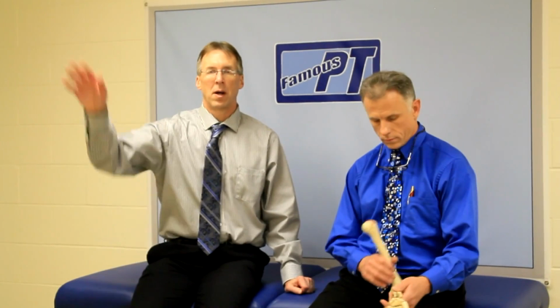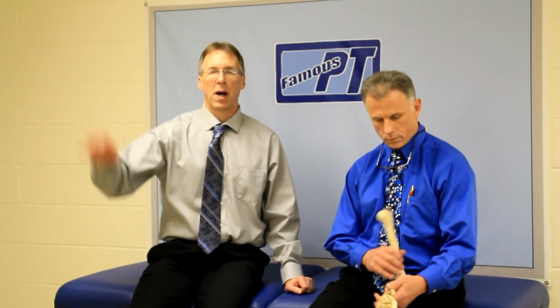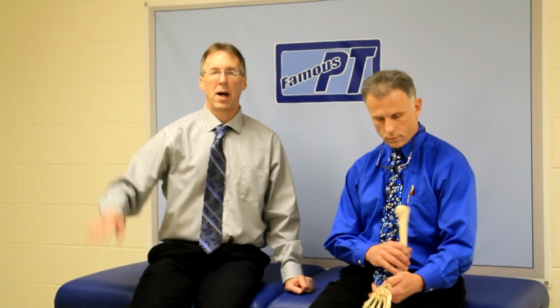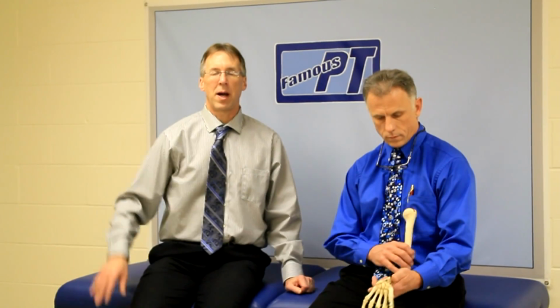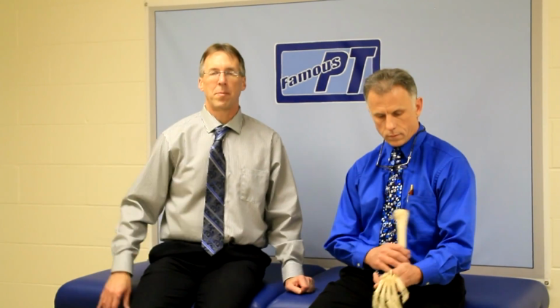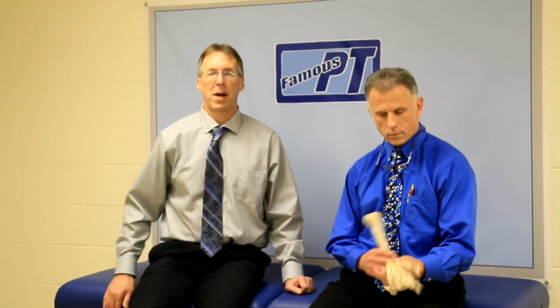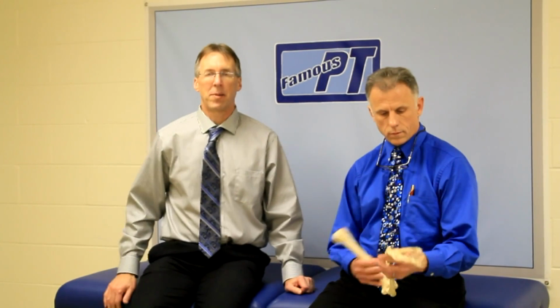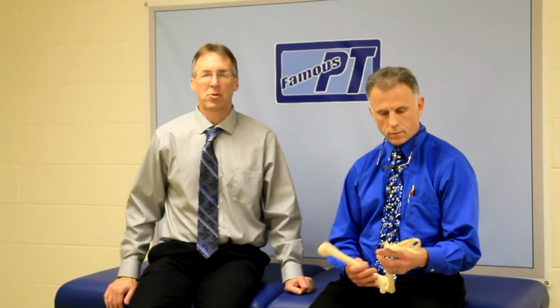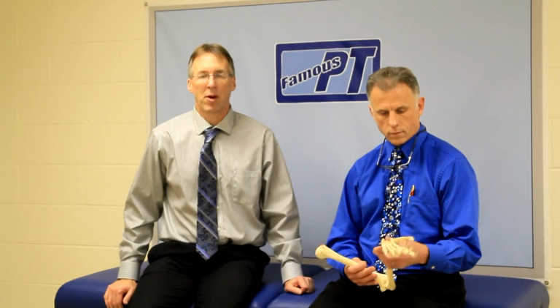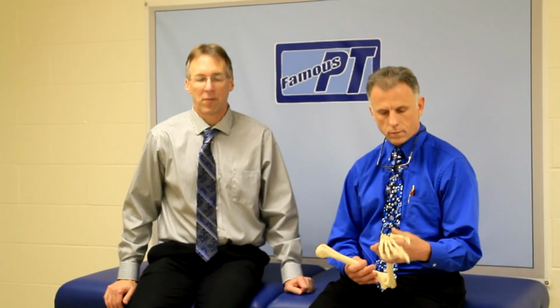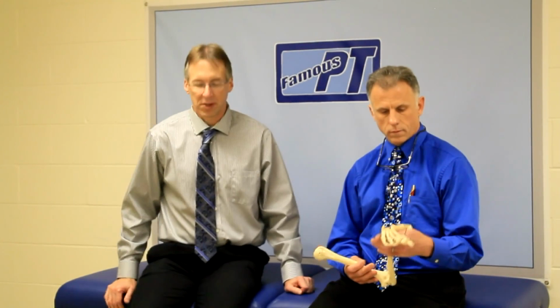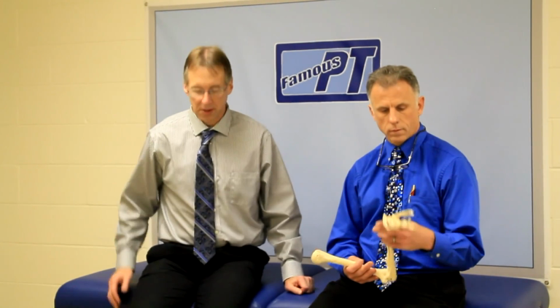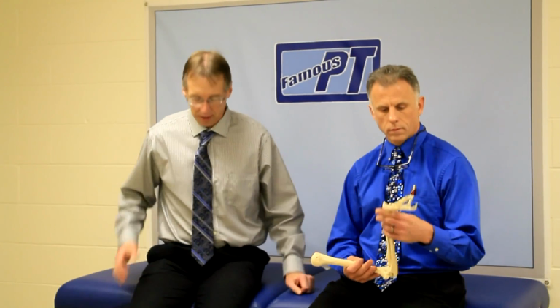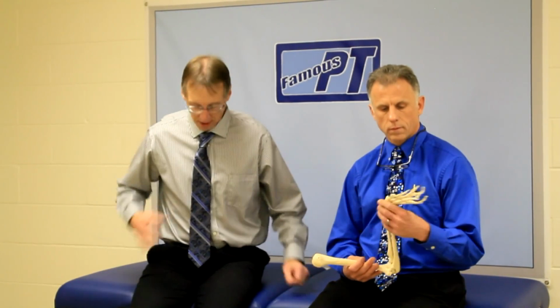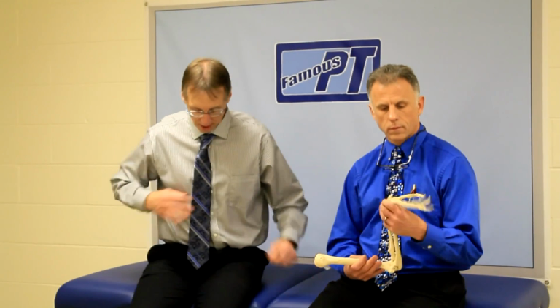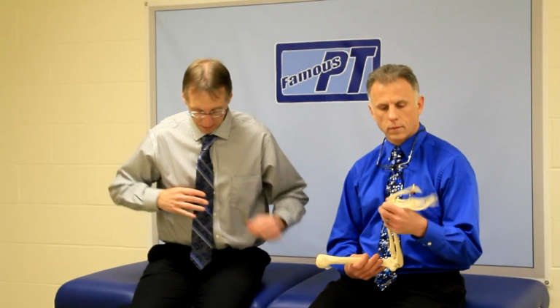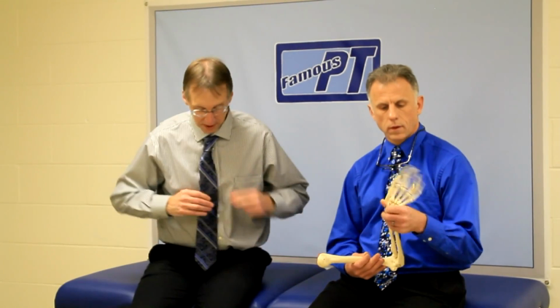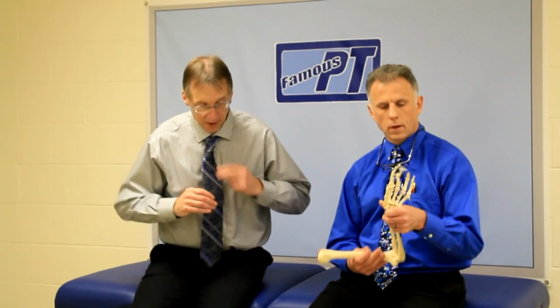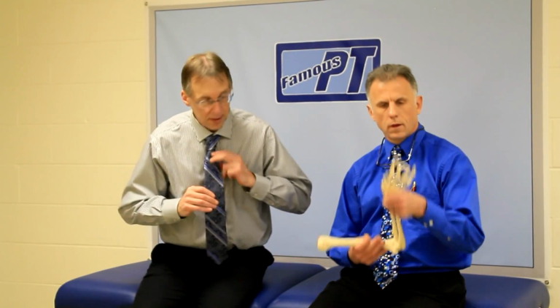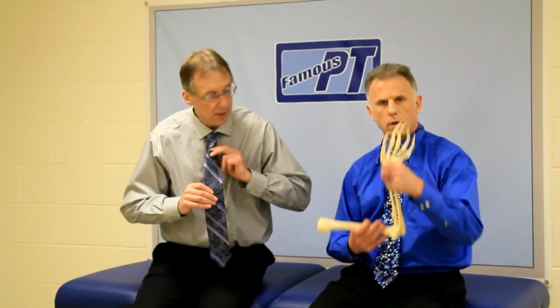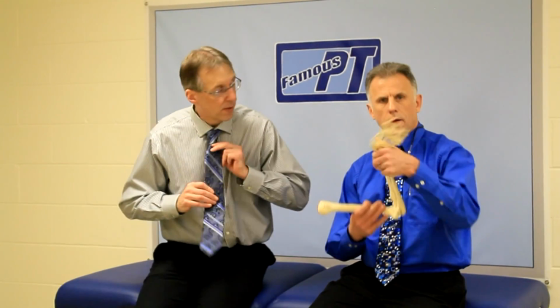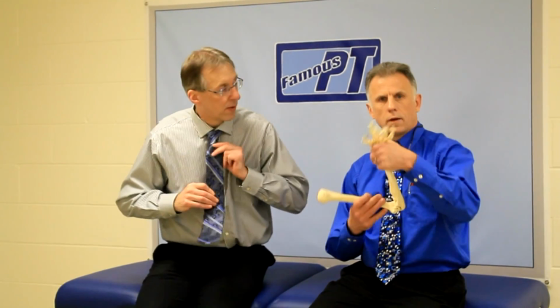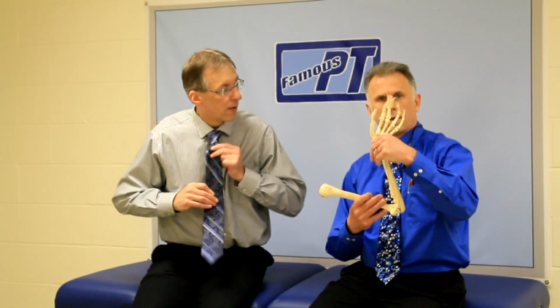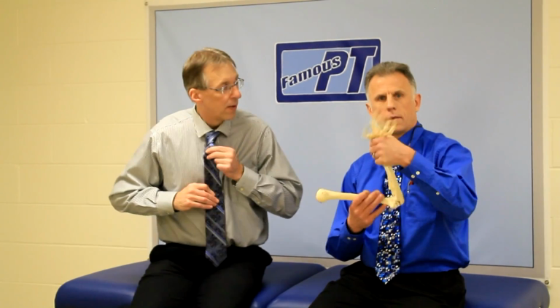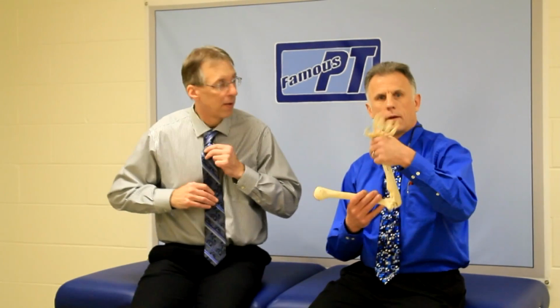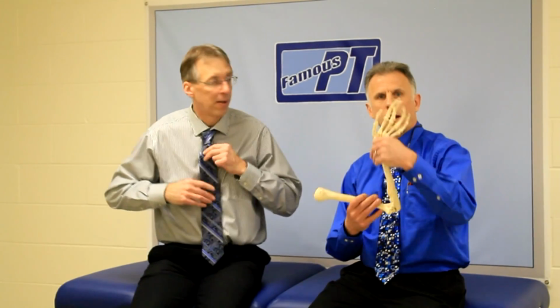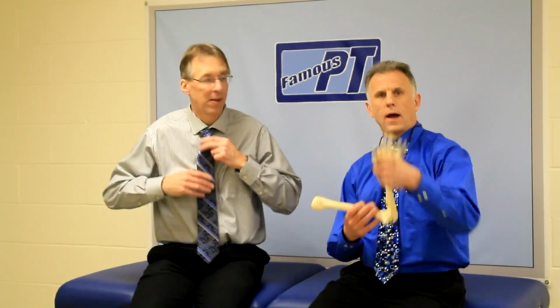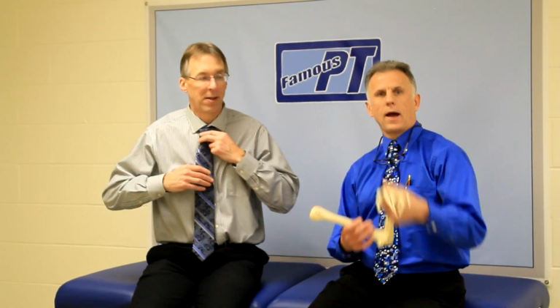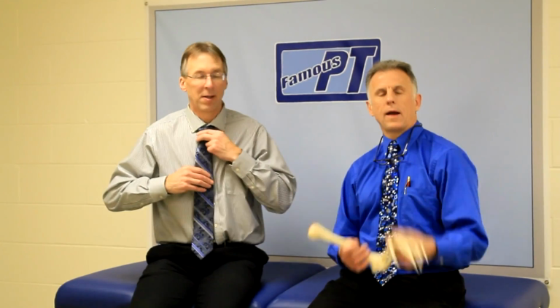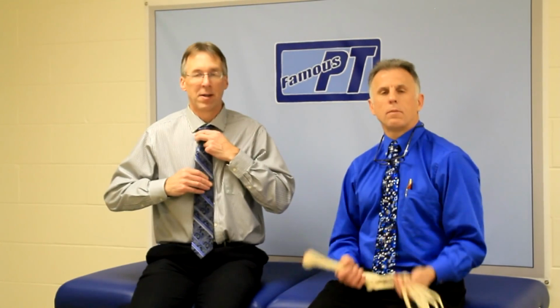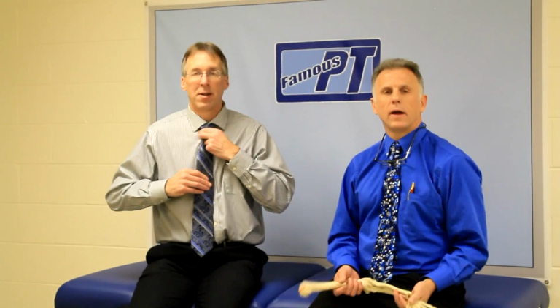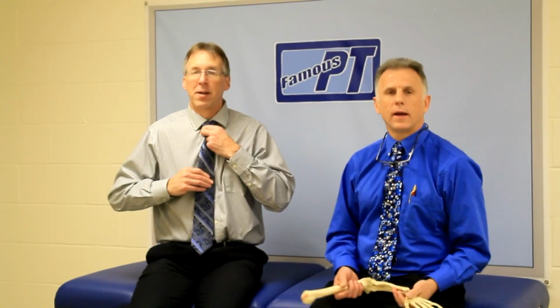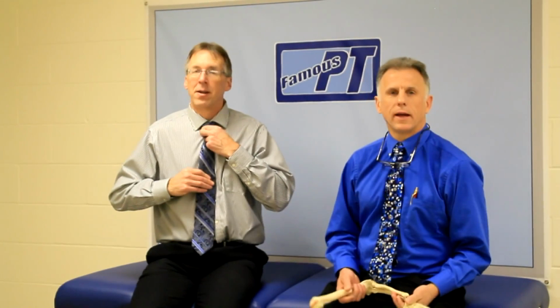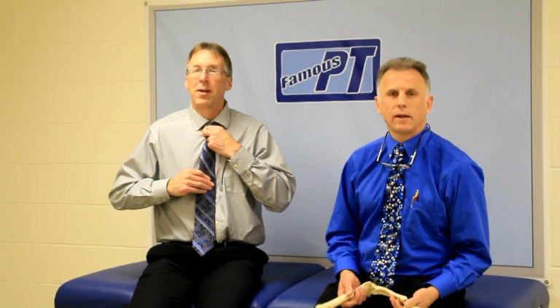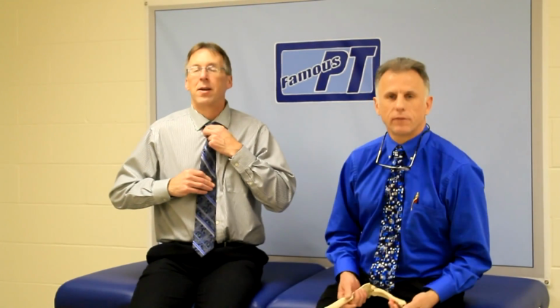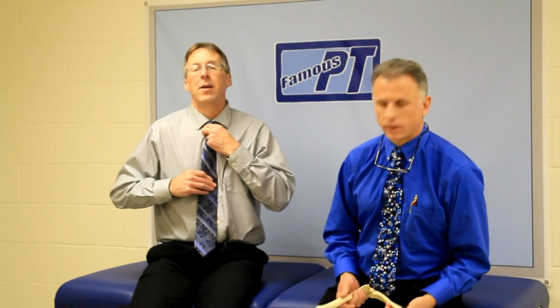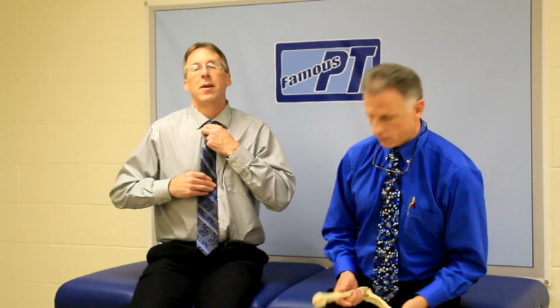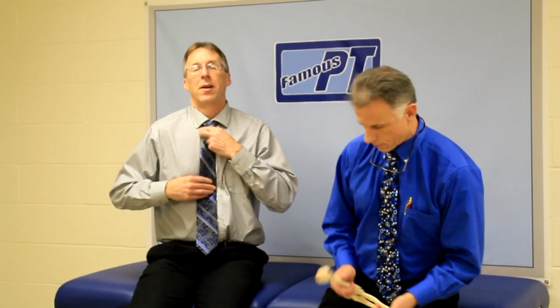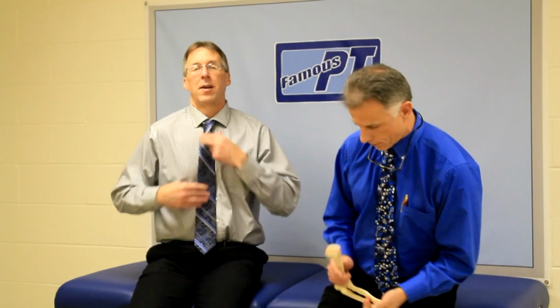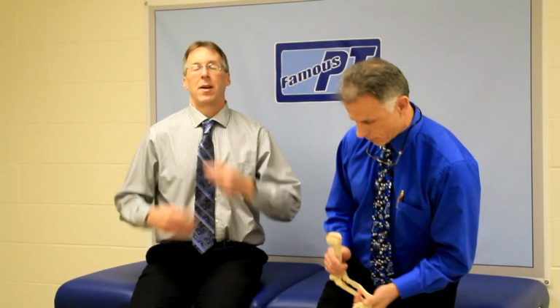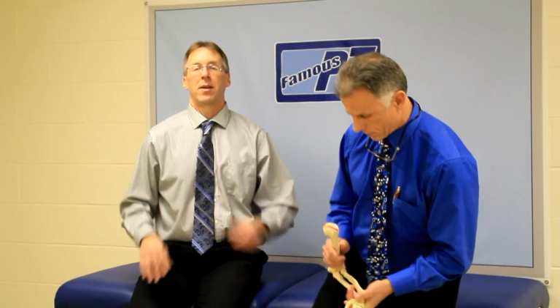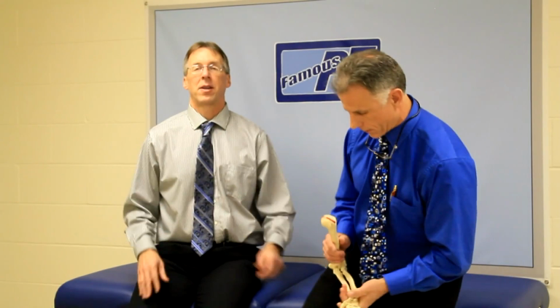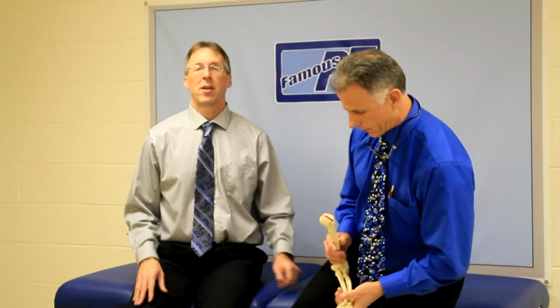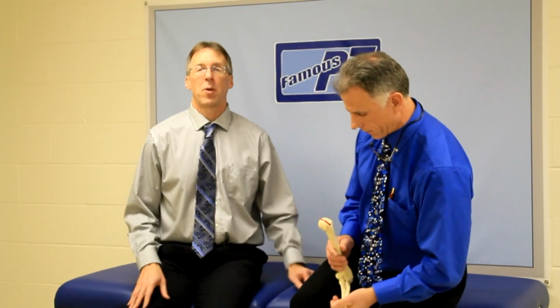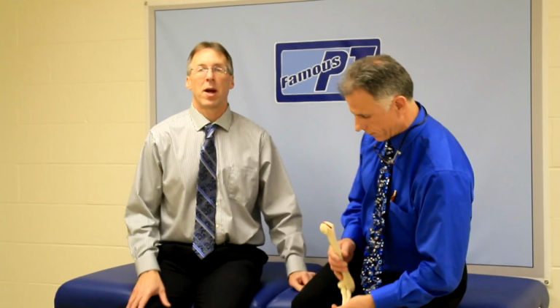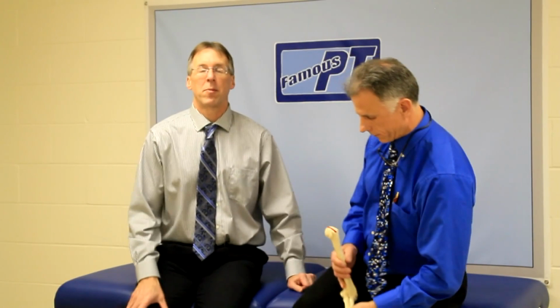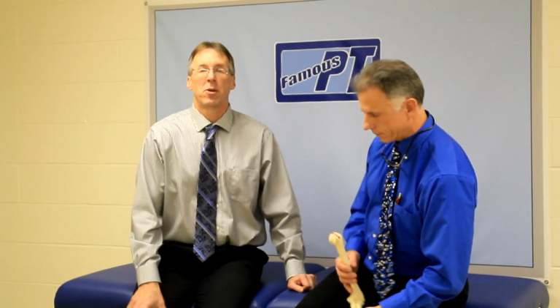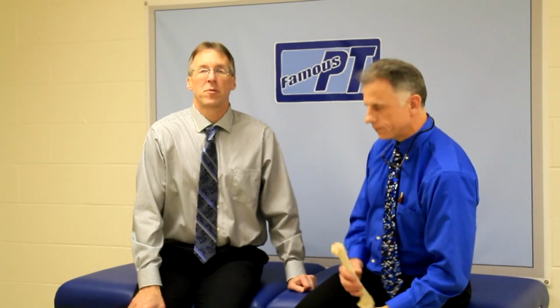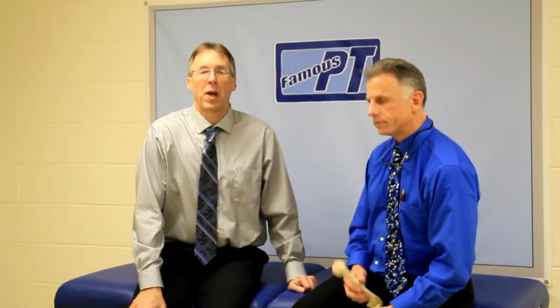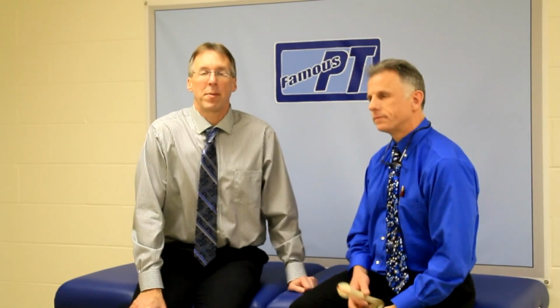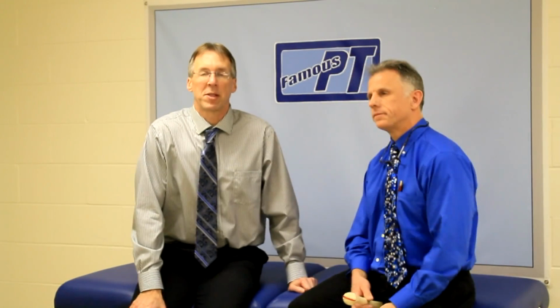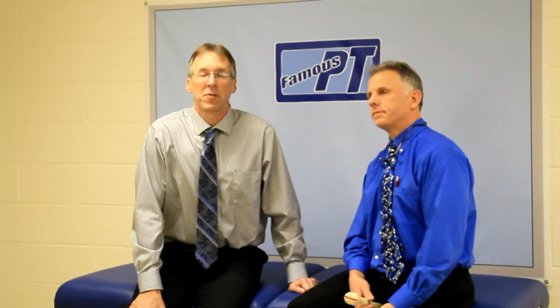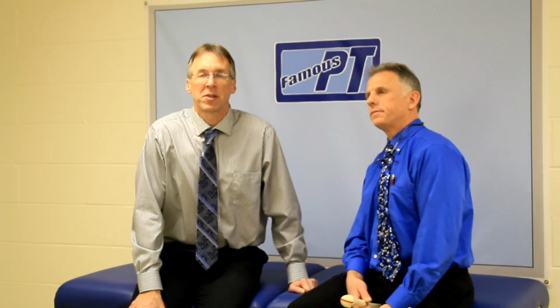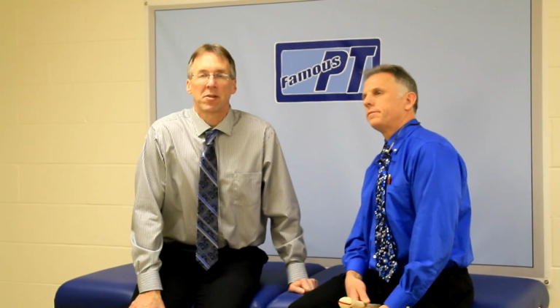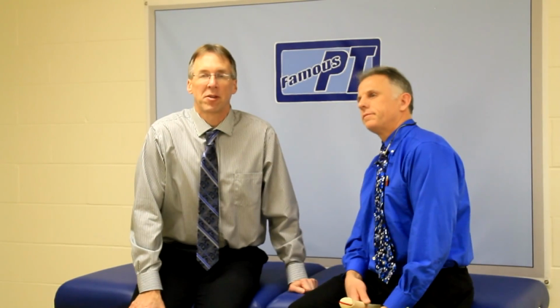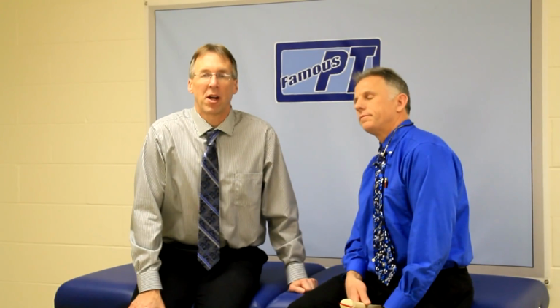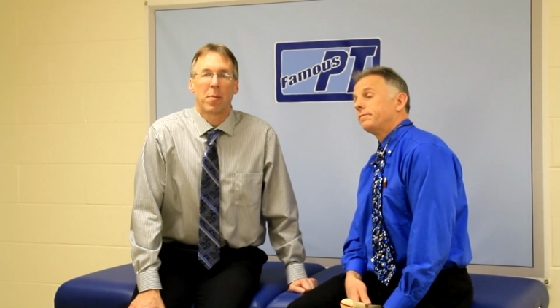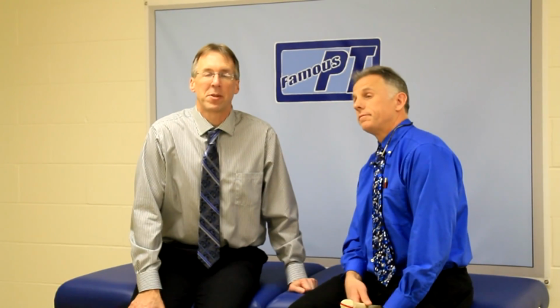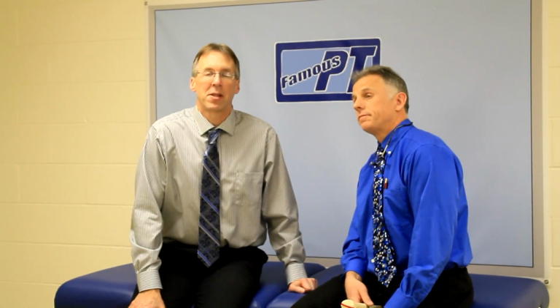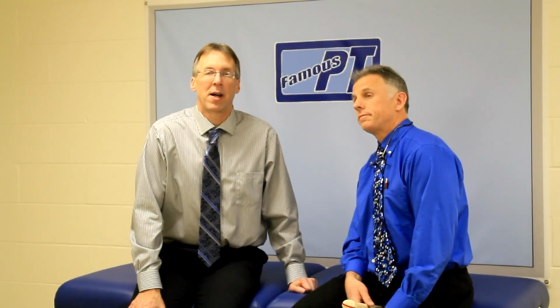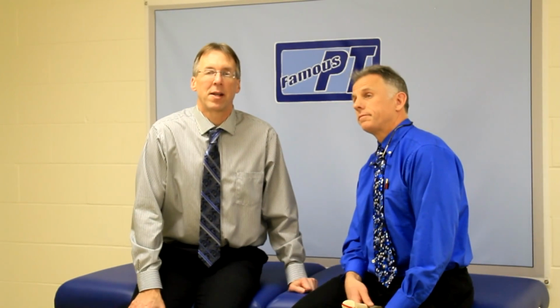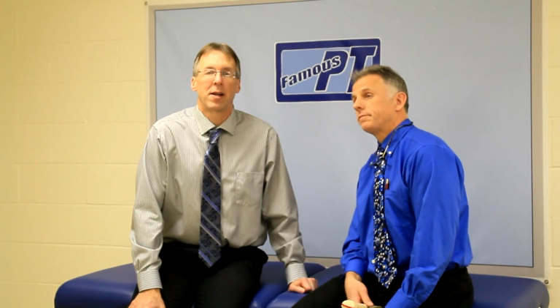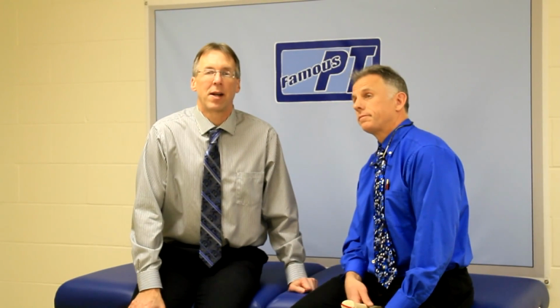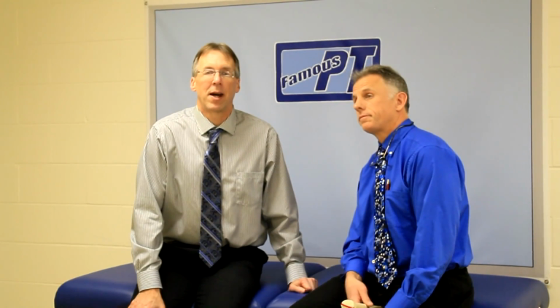Hi, I'm Bob Schrupp, physical therapist. Hi, I'm Brad Hennig, physical therapist. And together we are the most famous physical therapists on the internet.